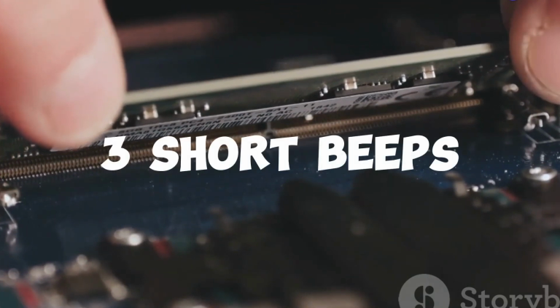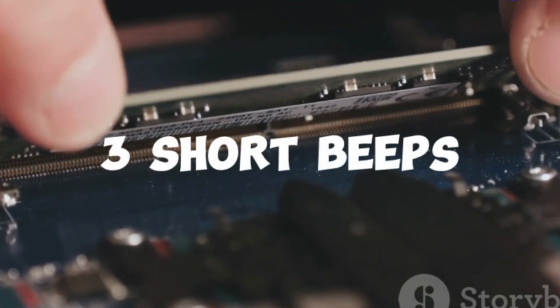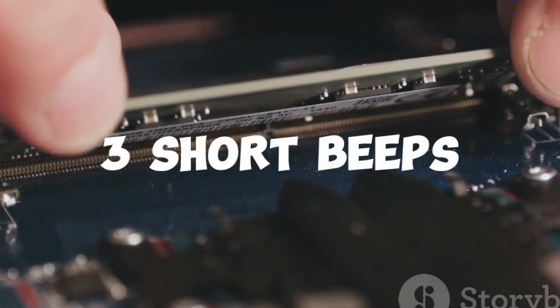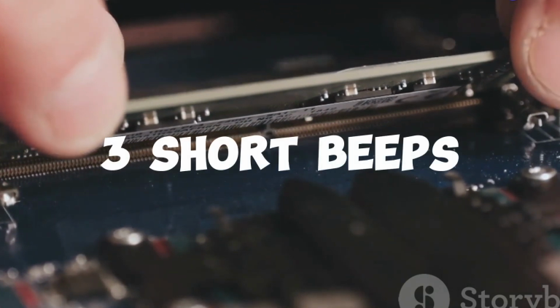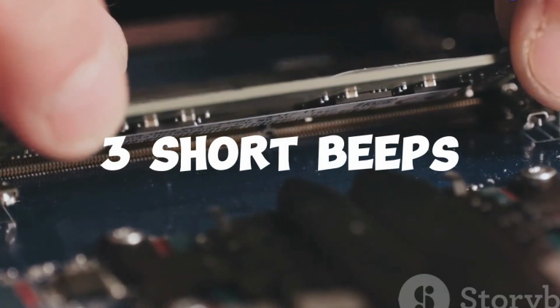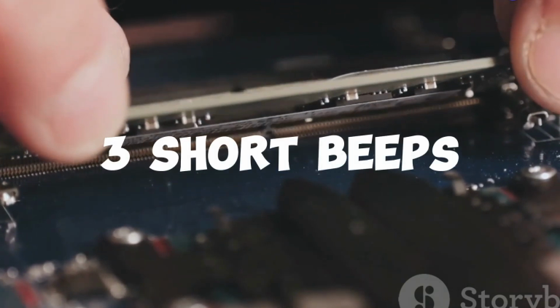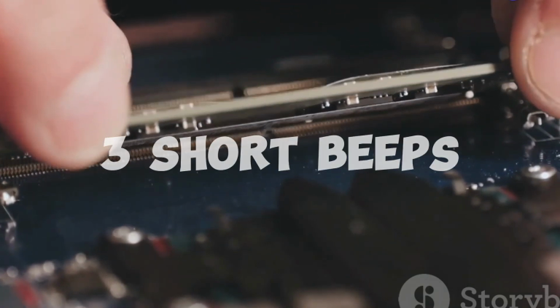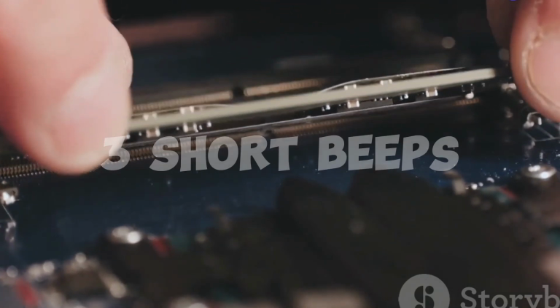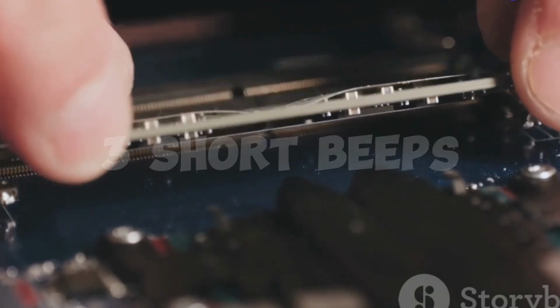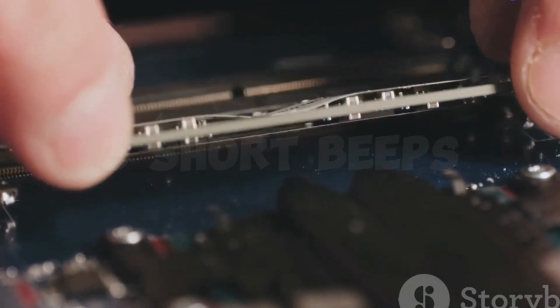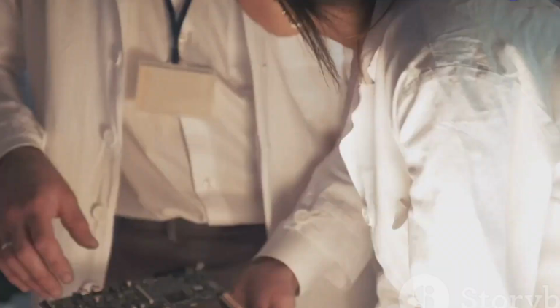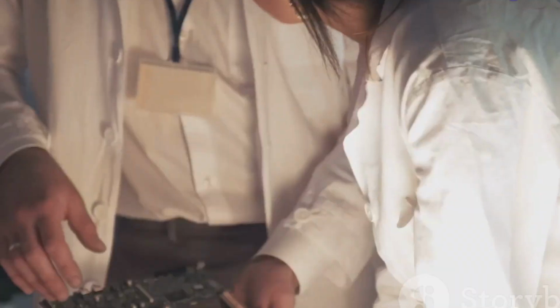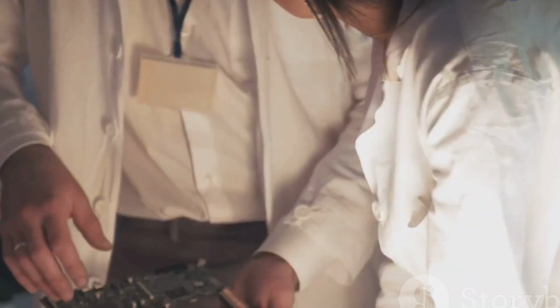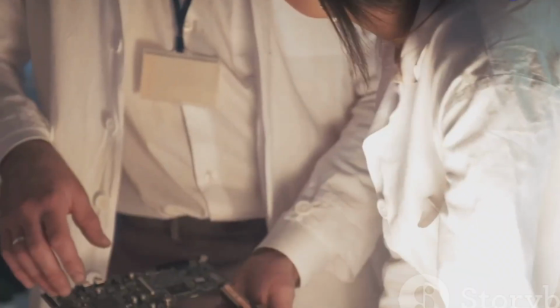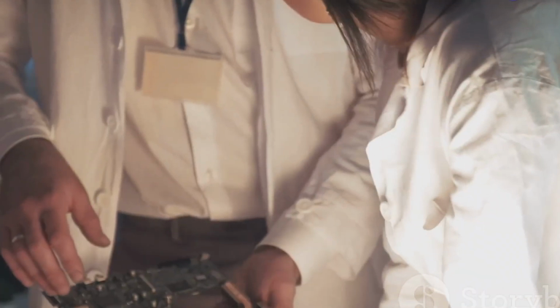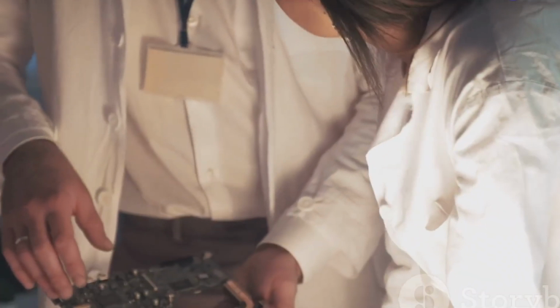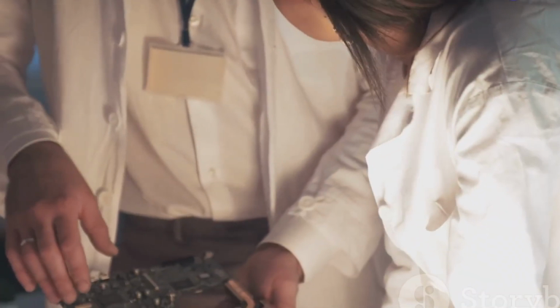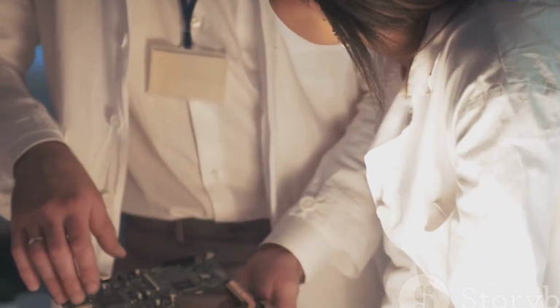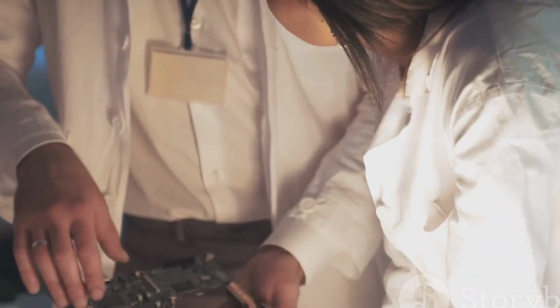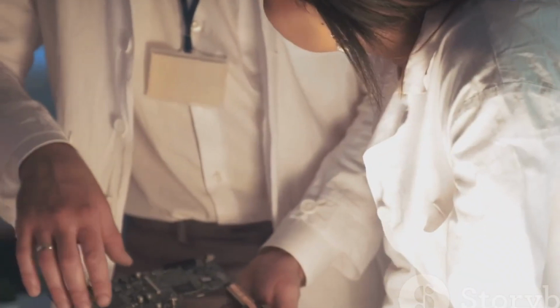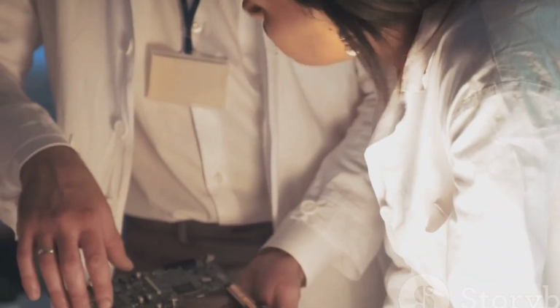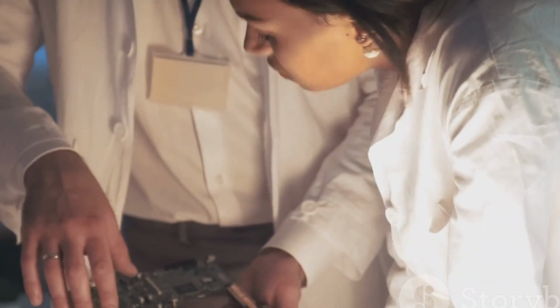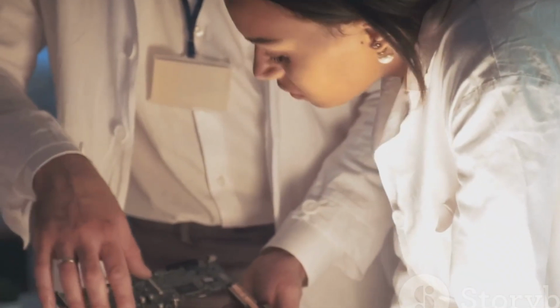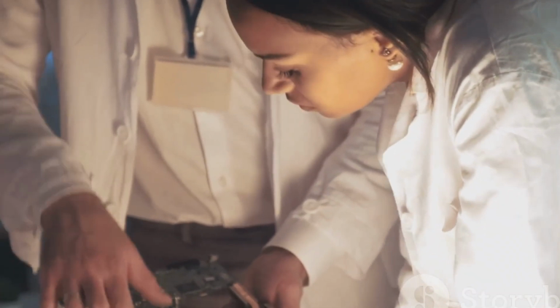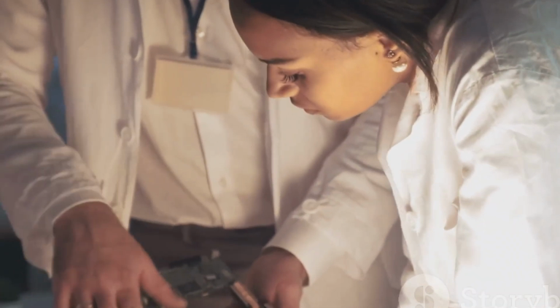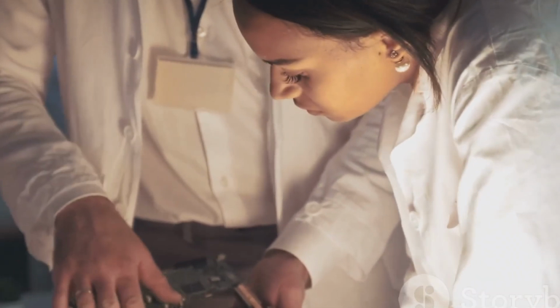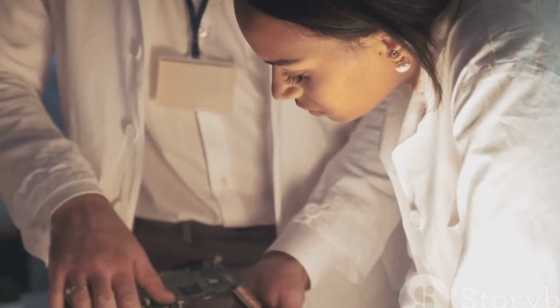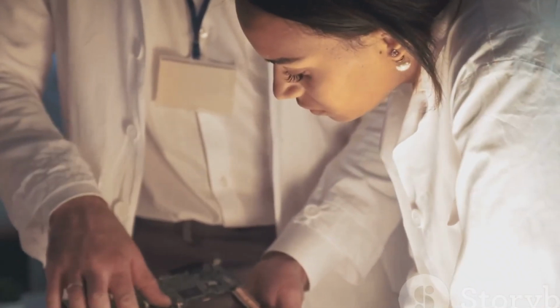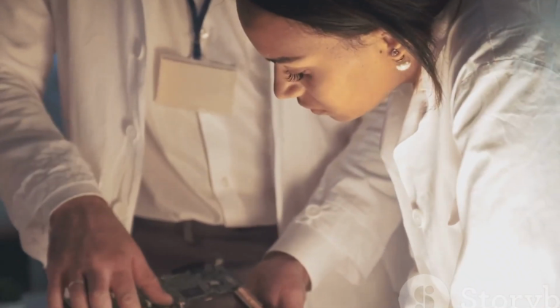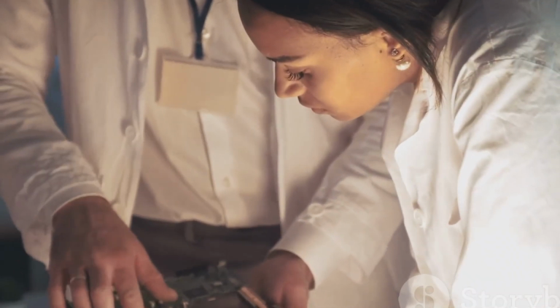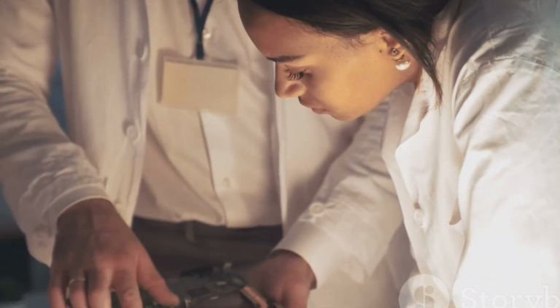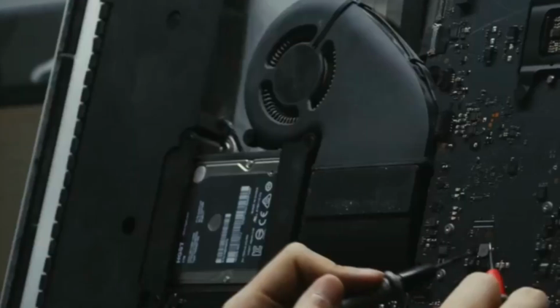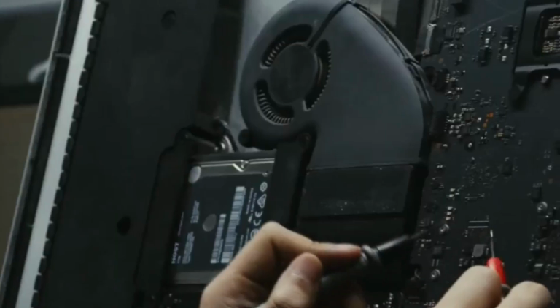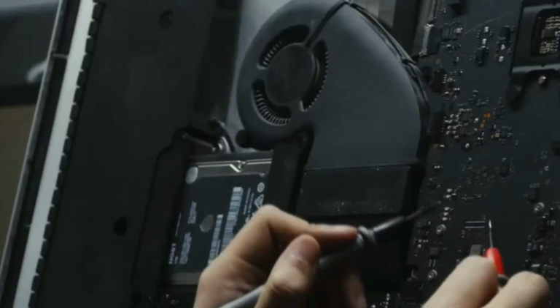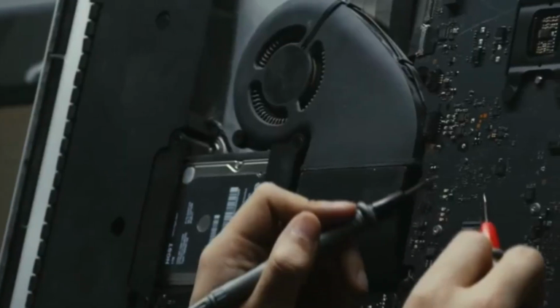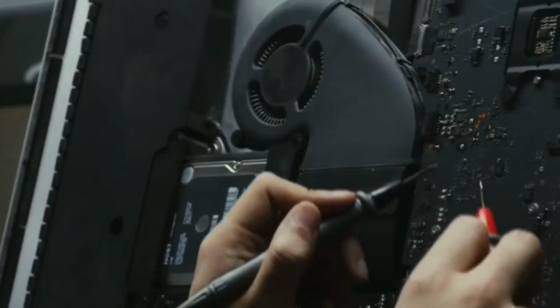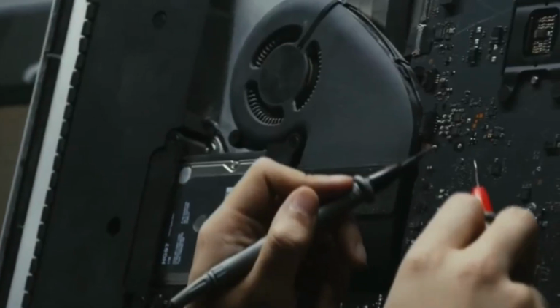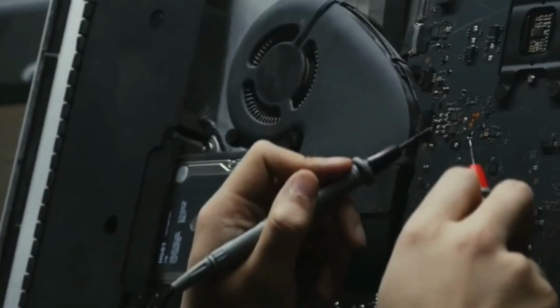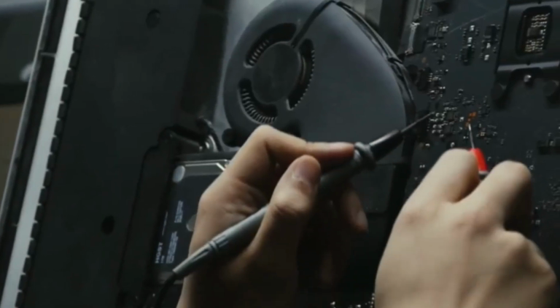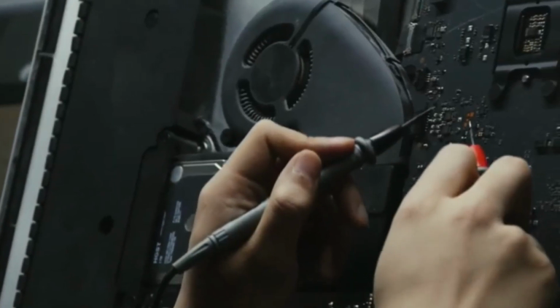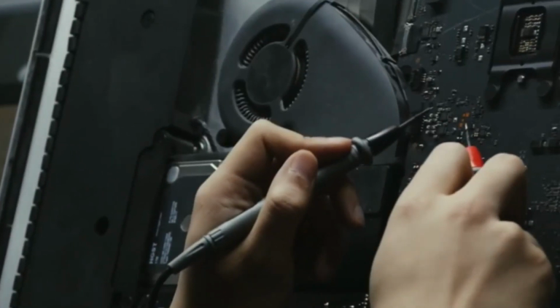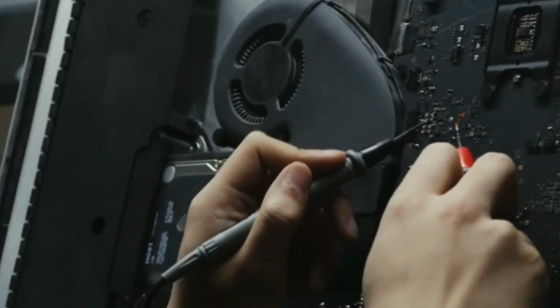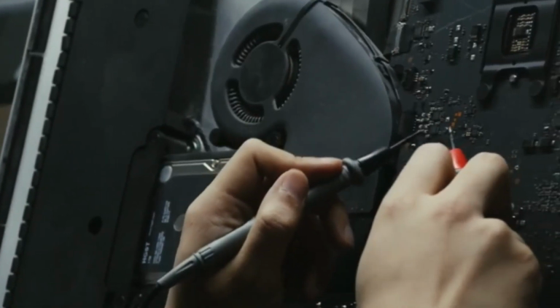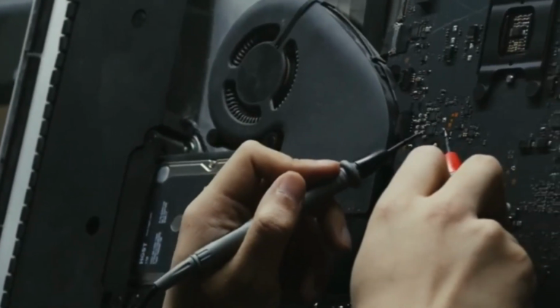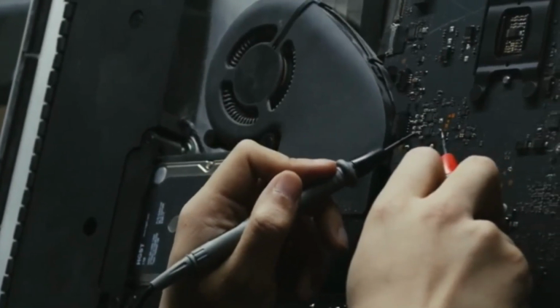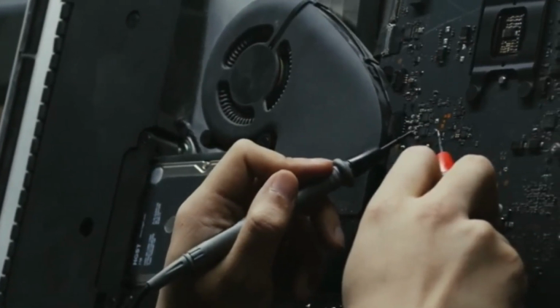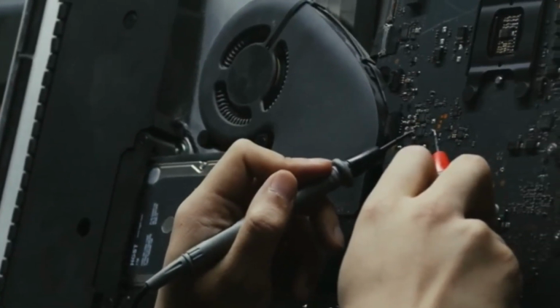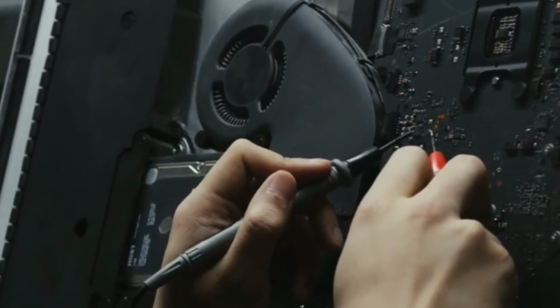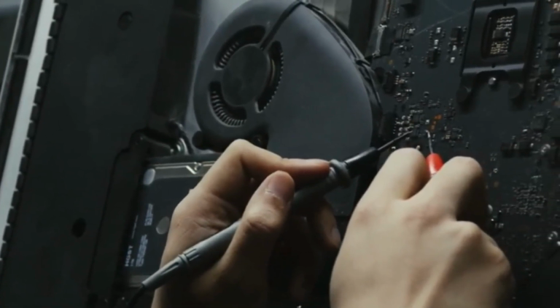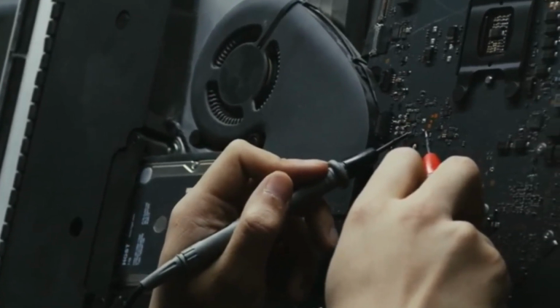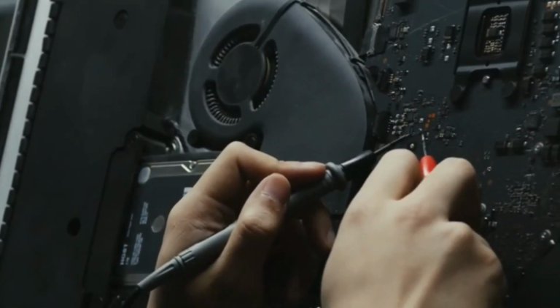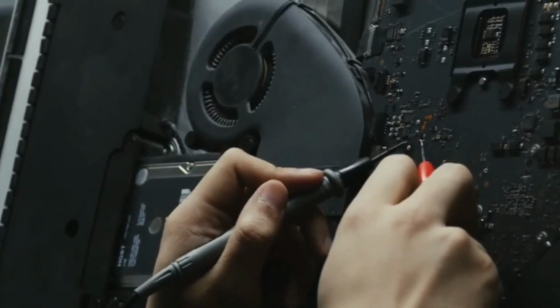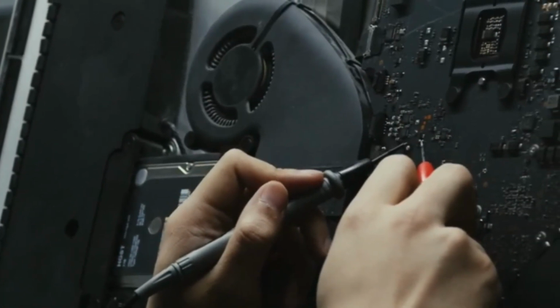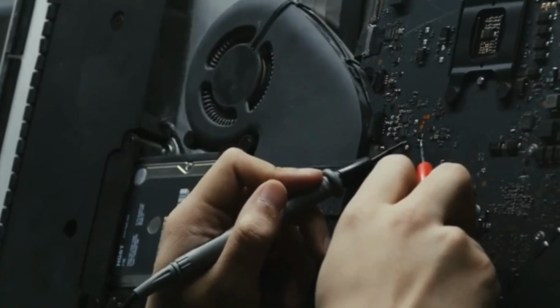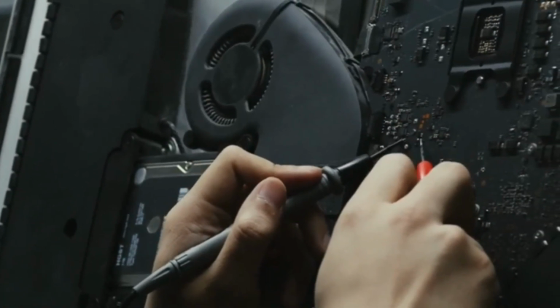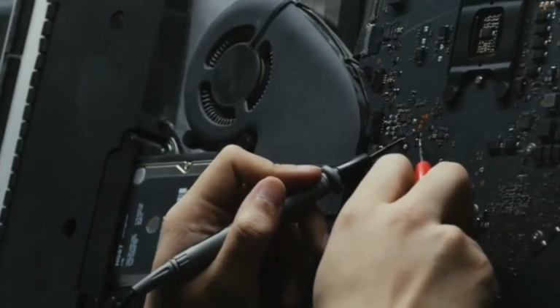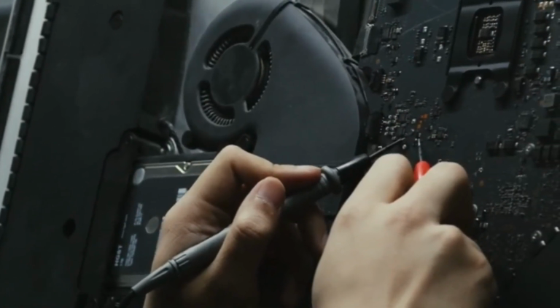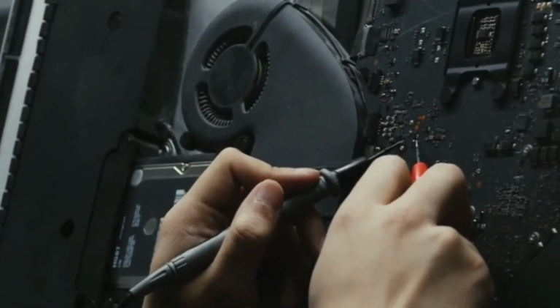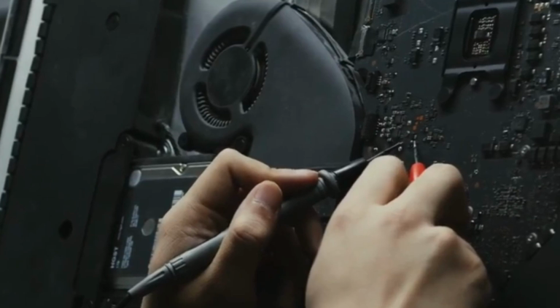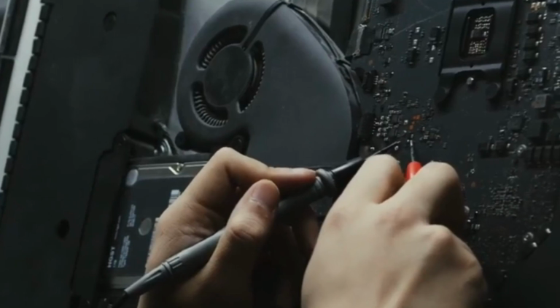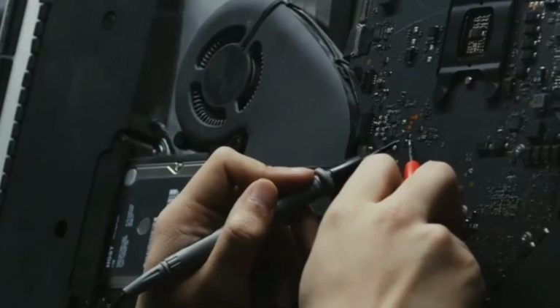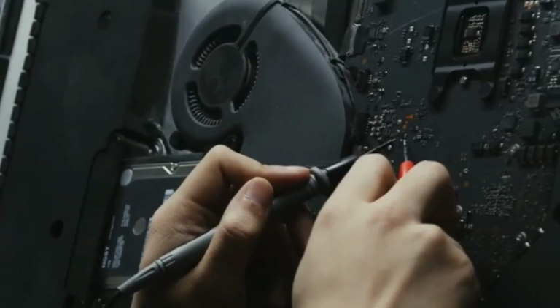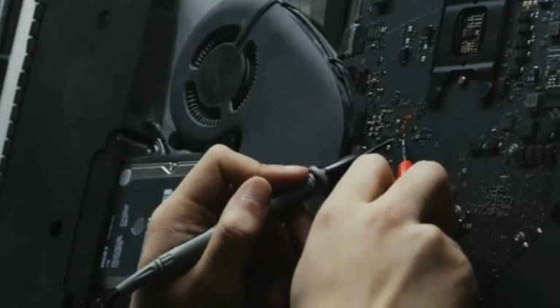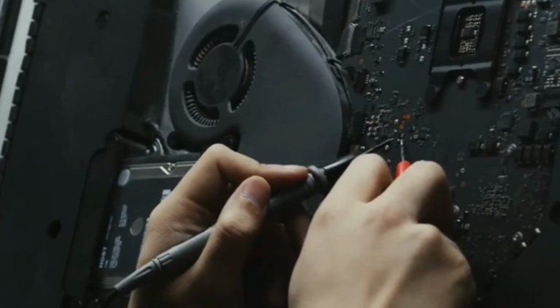Three short beeps? That's a signal for a motherboard issue. It might be time to check for loose connections or even consider a replacement.